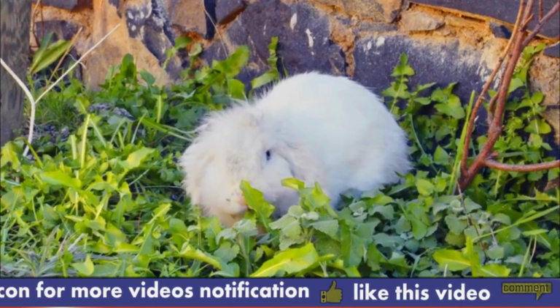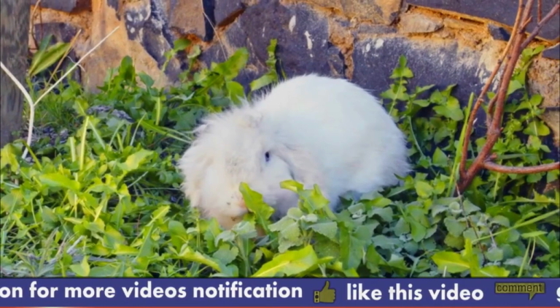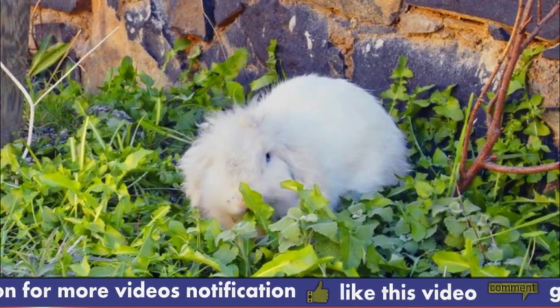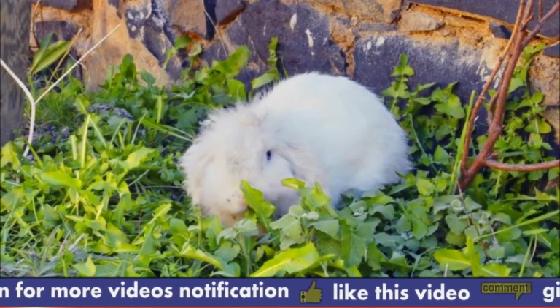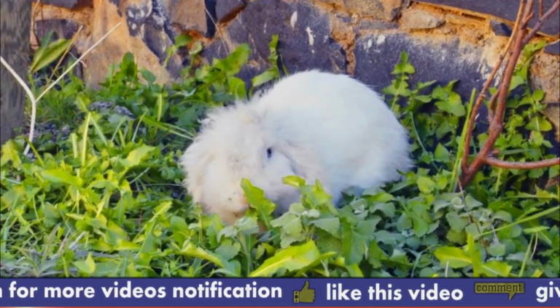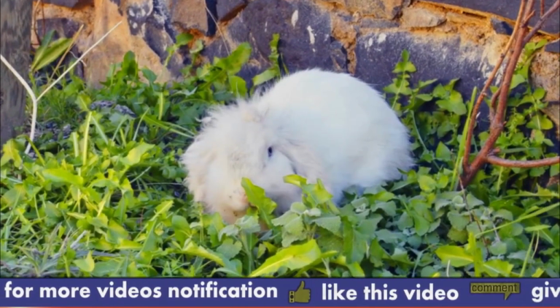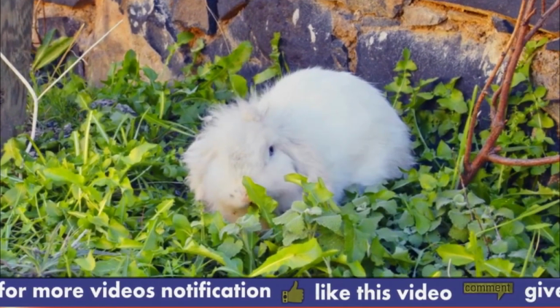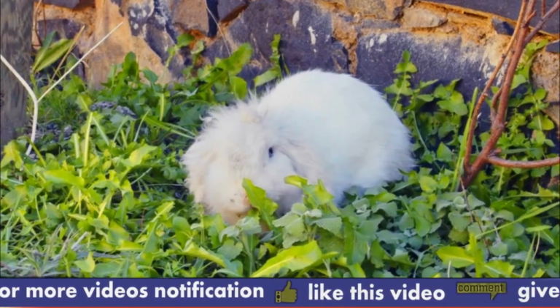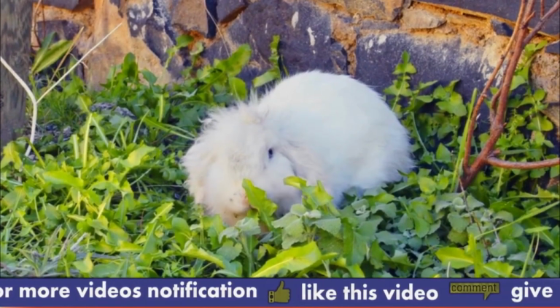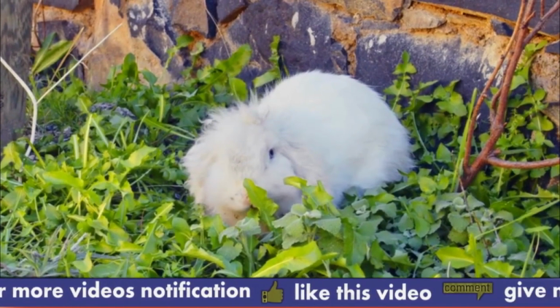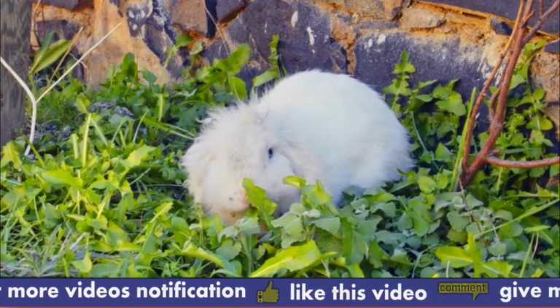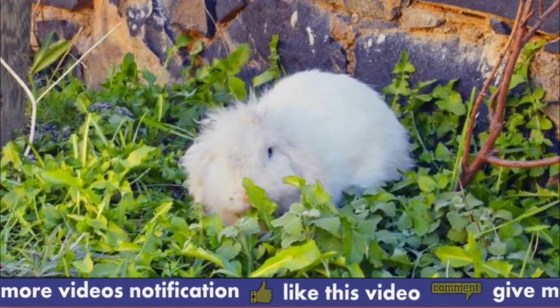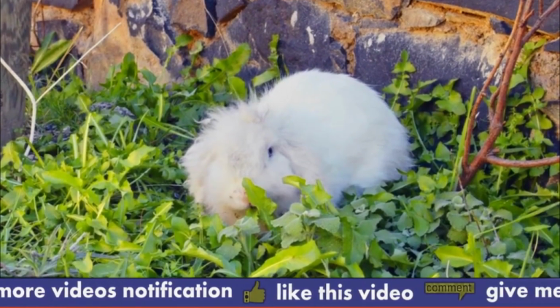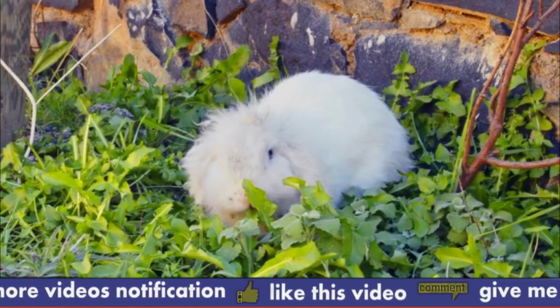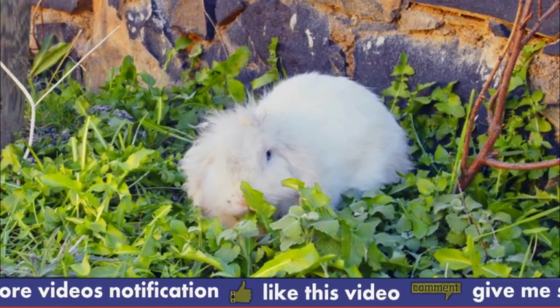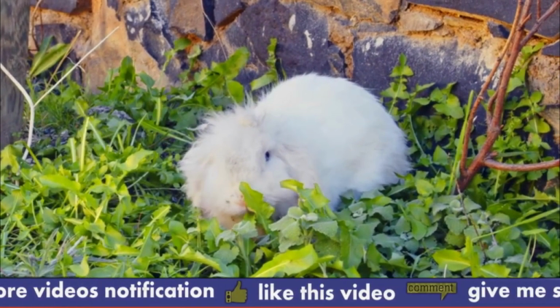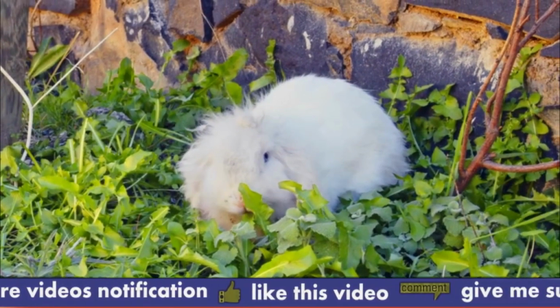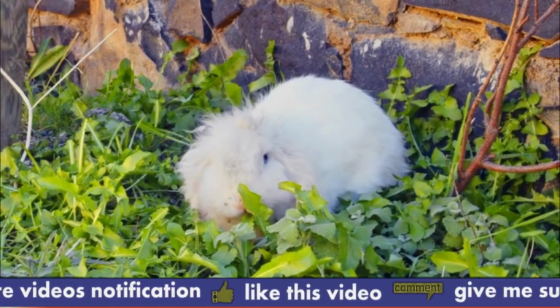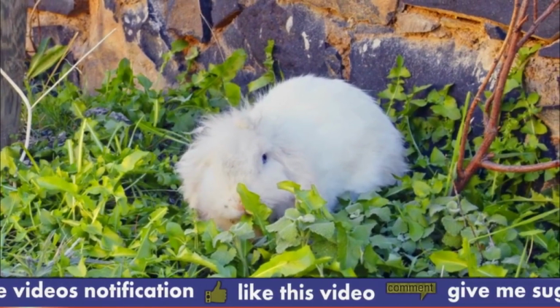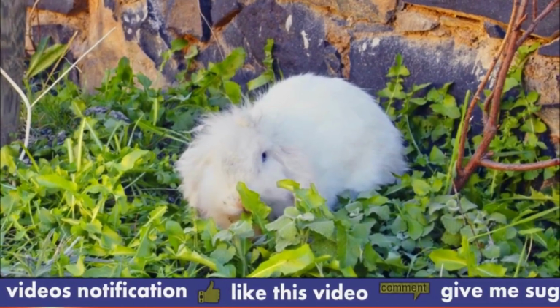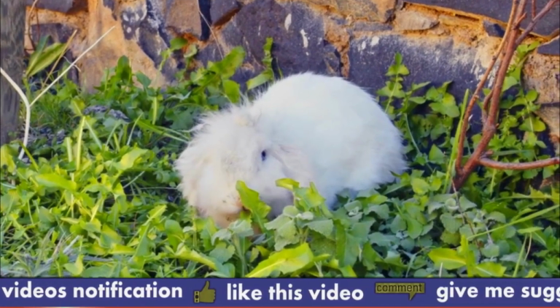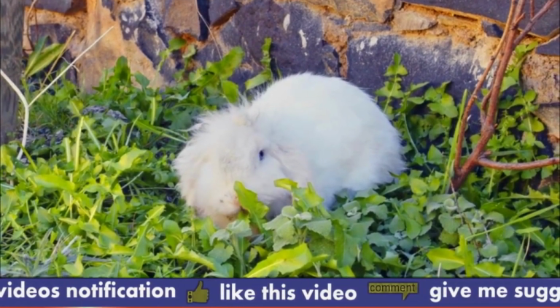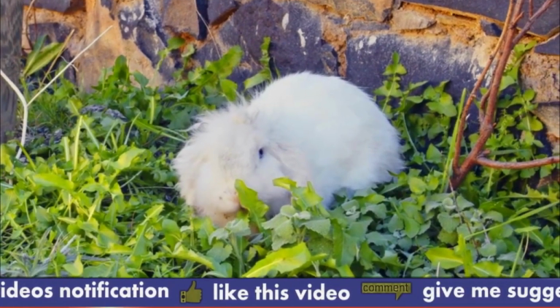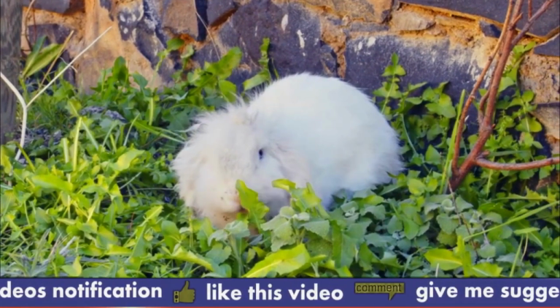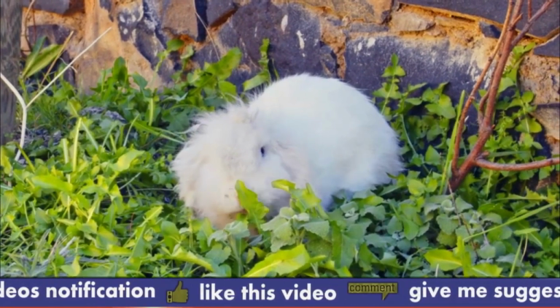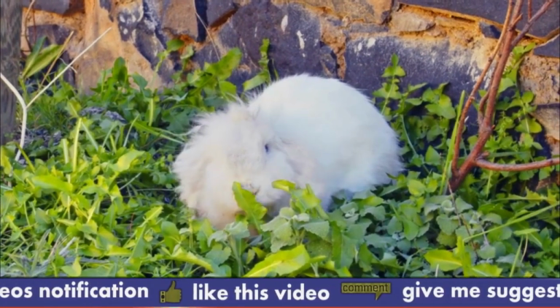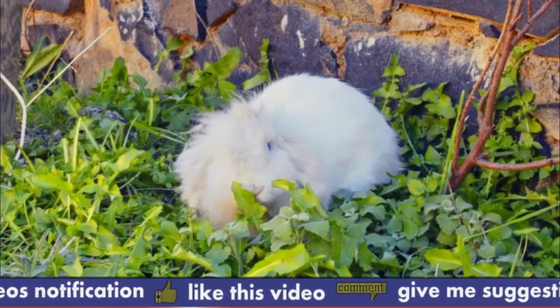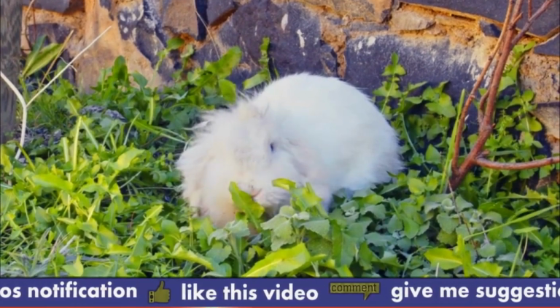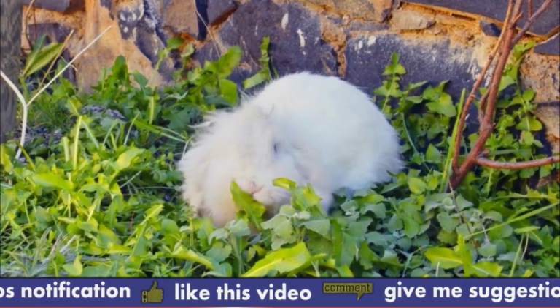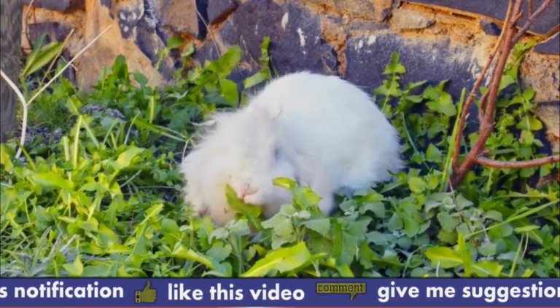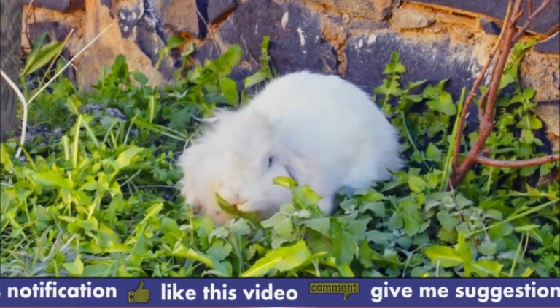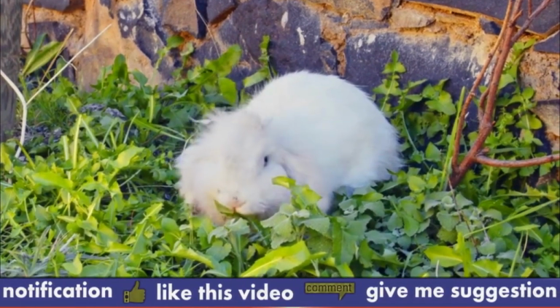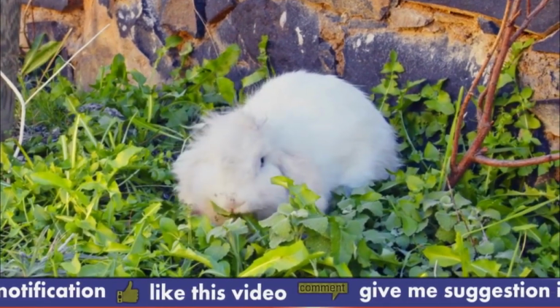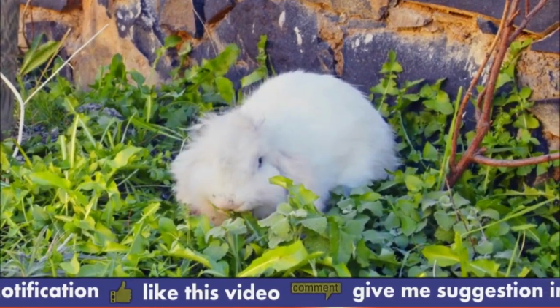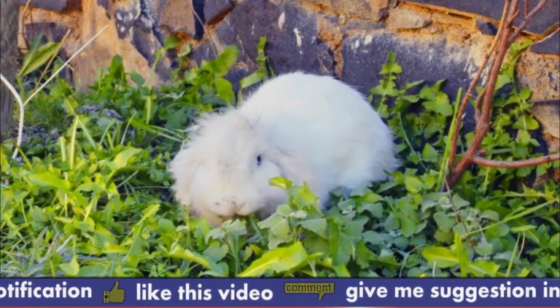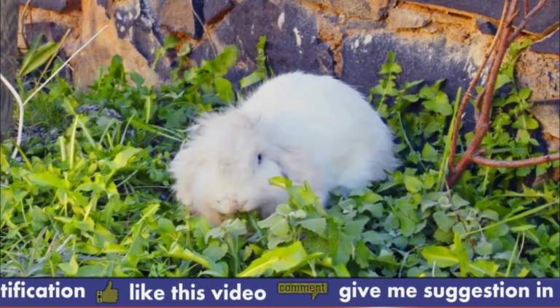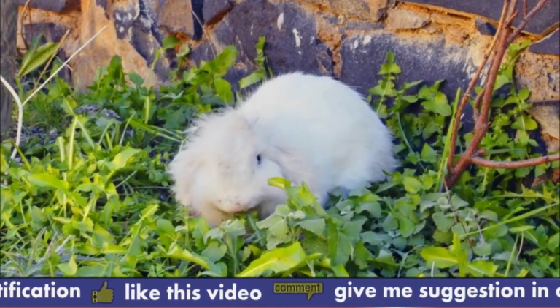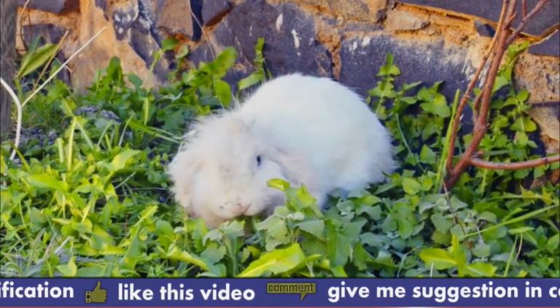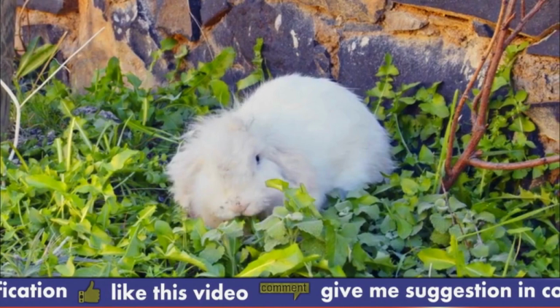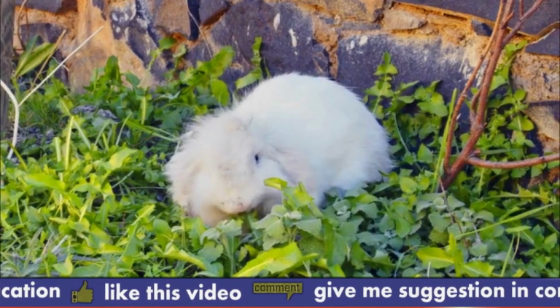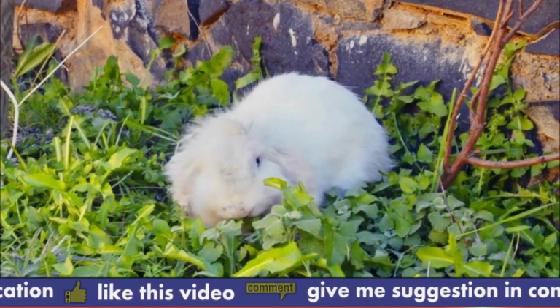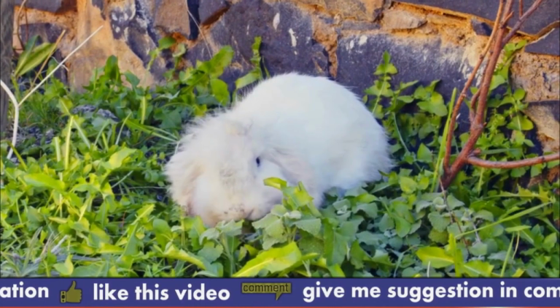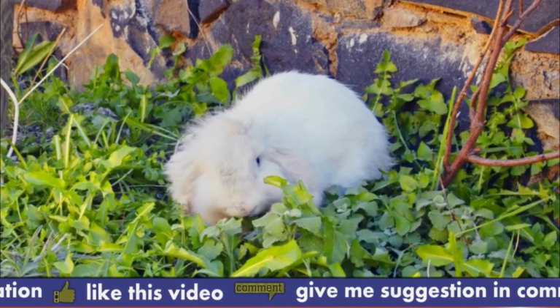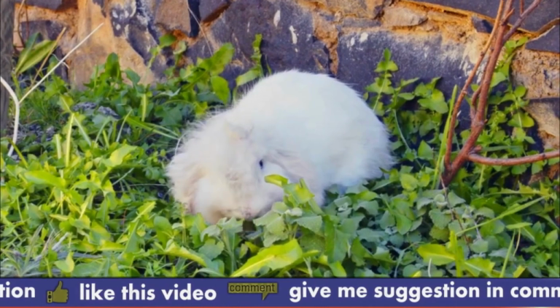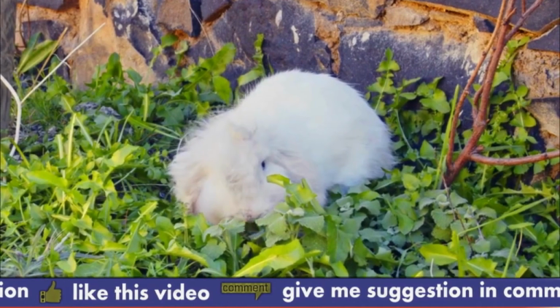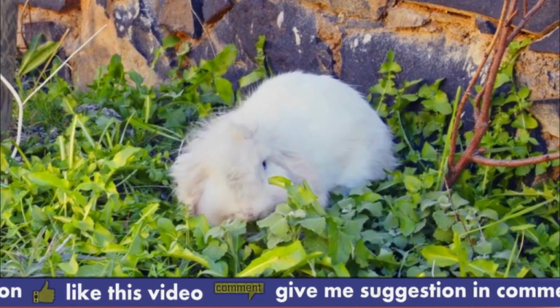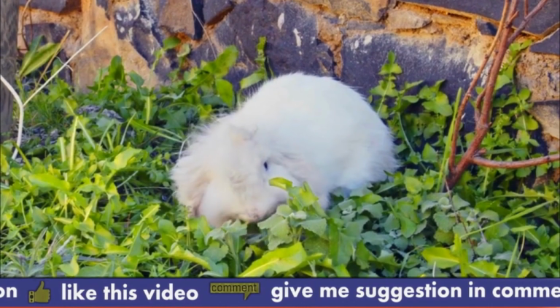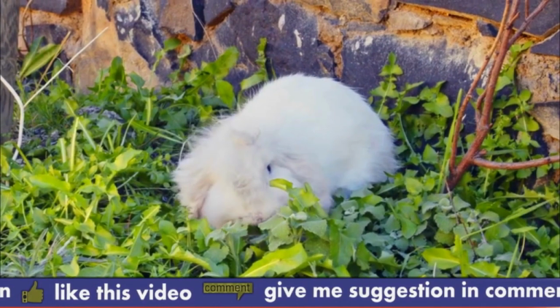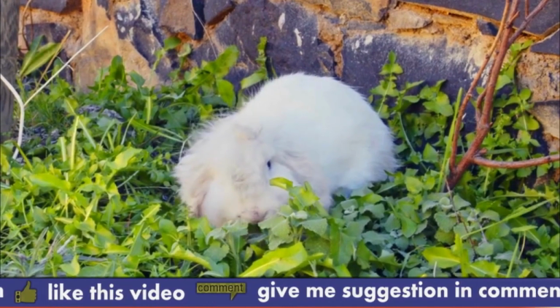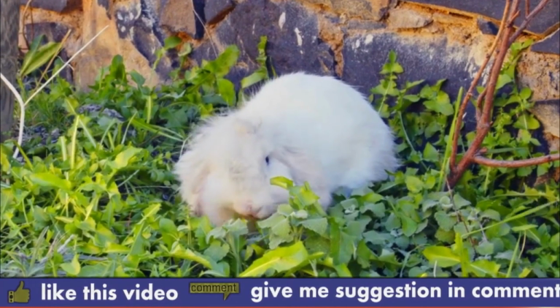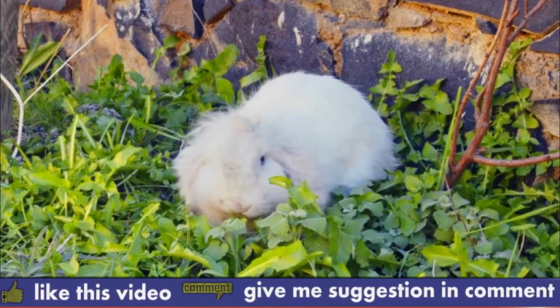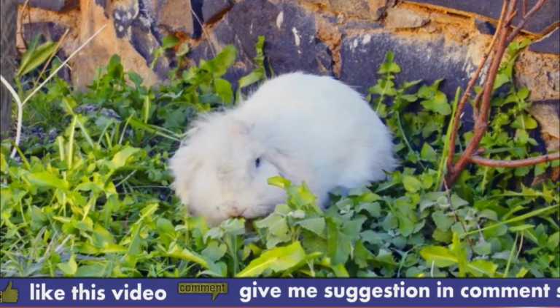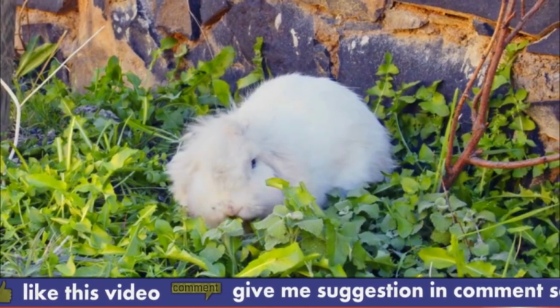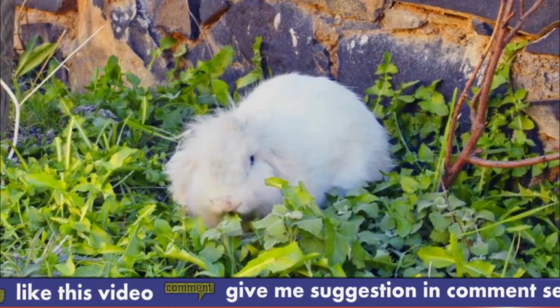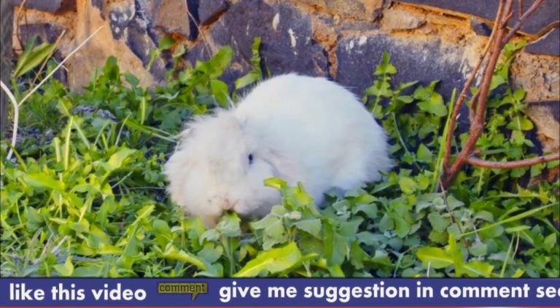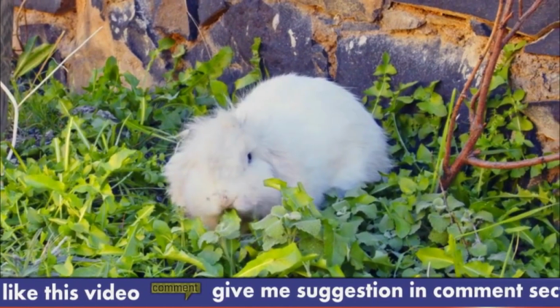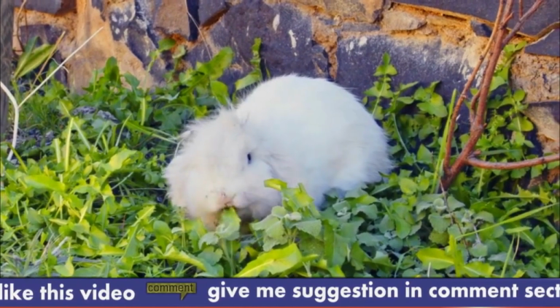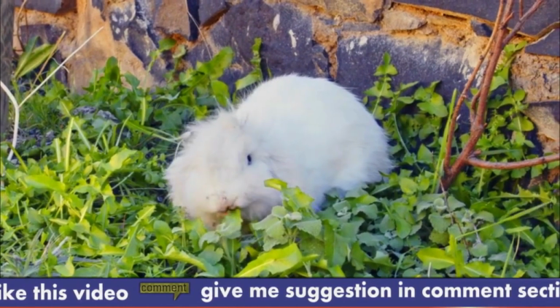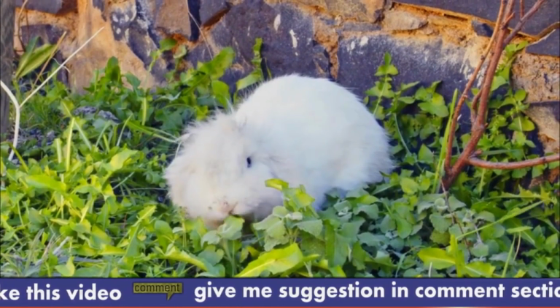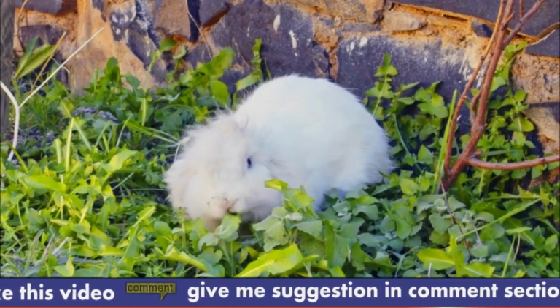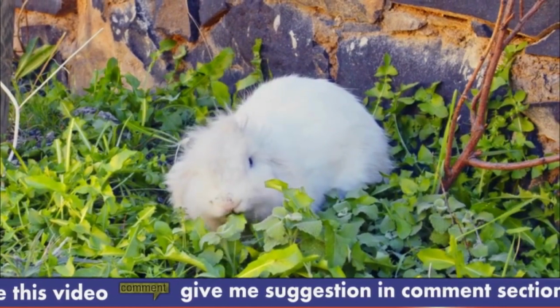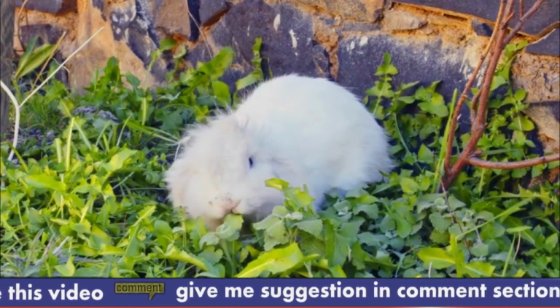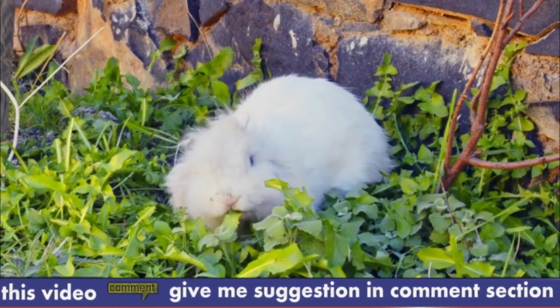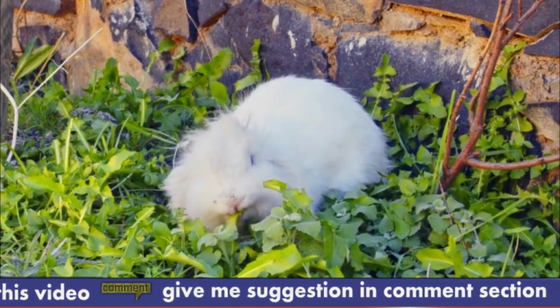Number 1: Lifespan. Angora Rabbits can live for up to 10 years if they are well cared for and healthy.